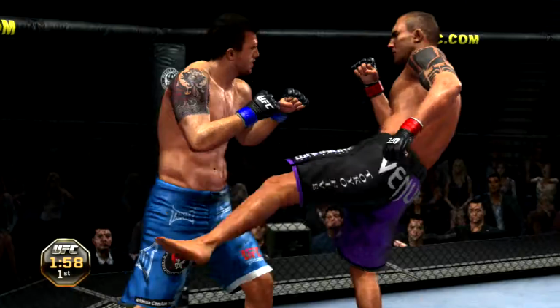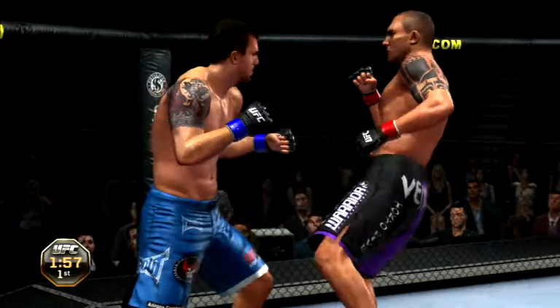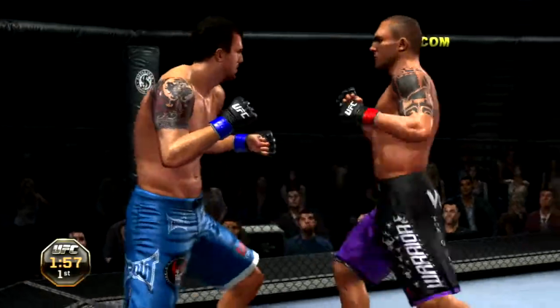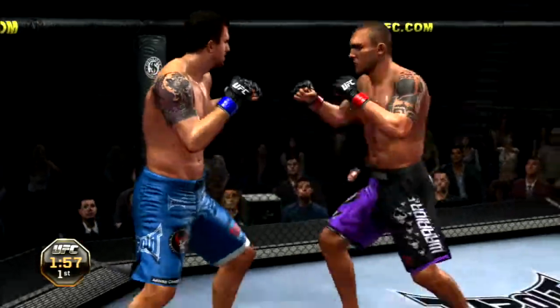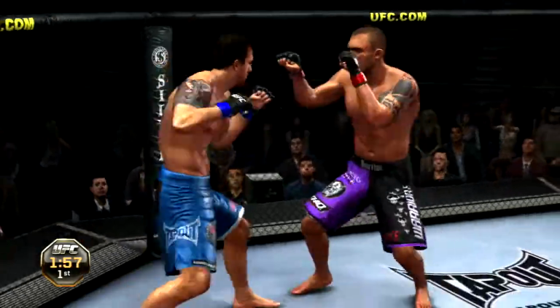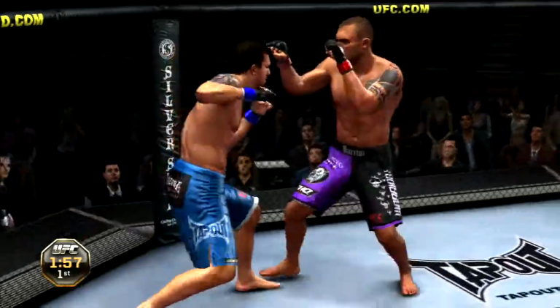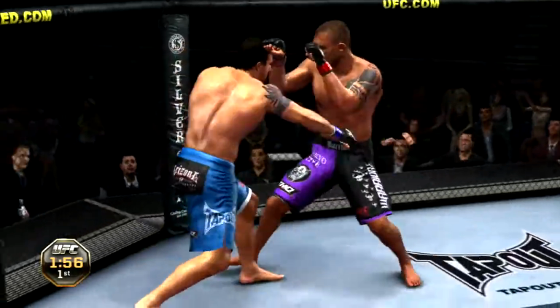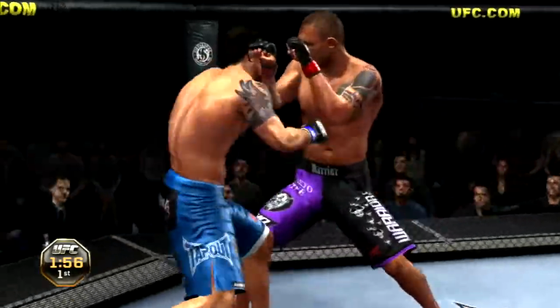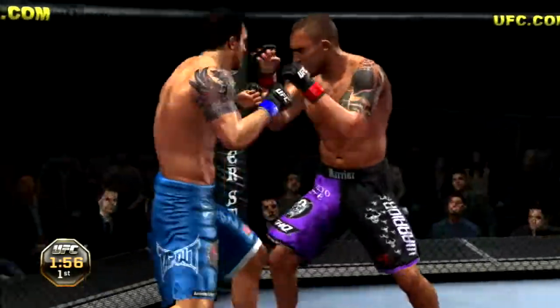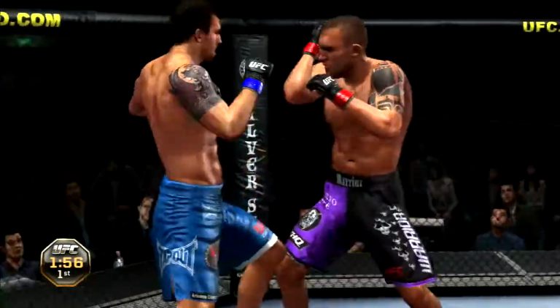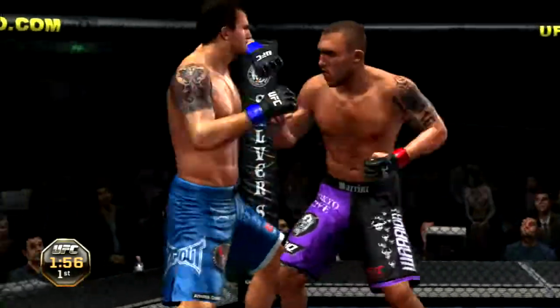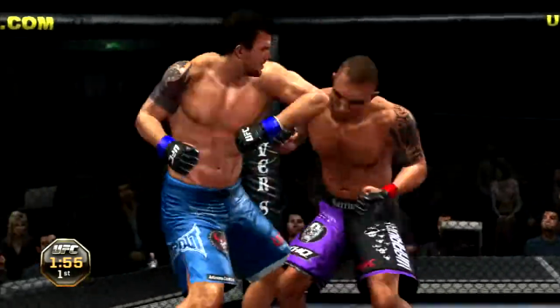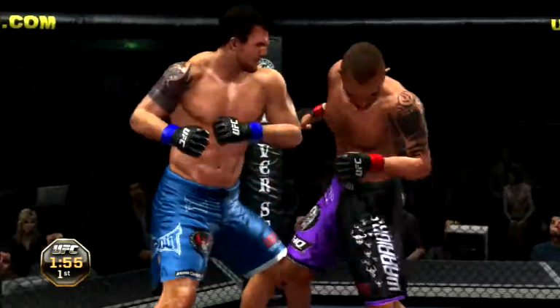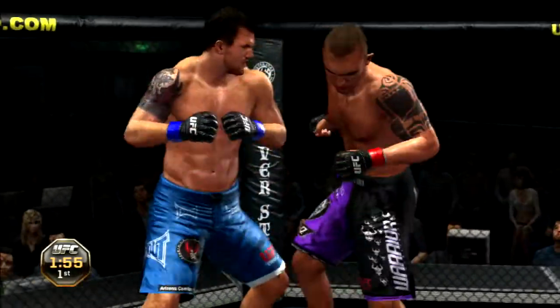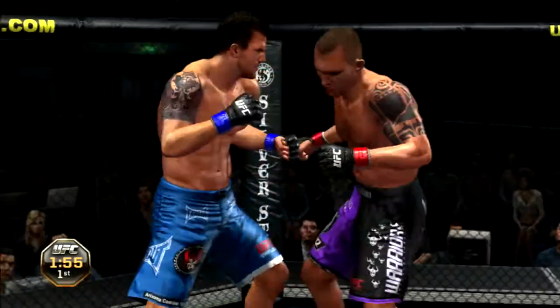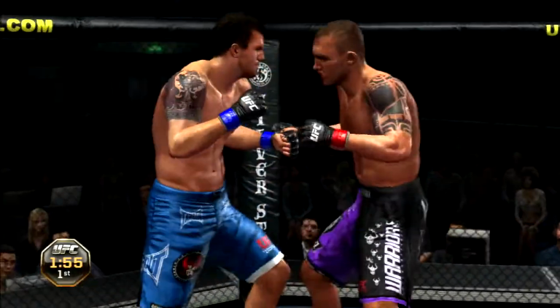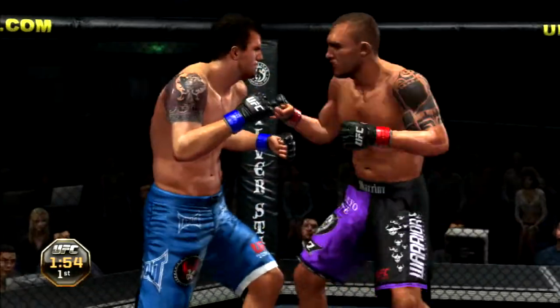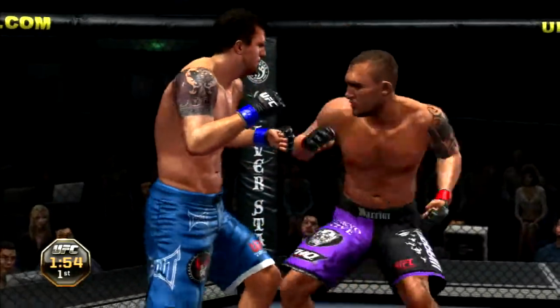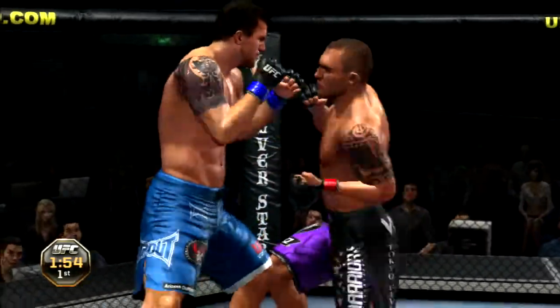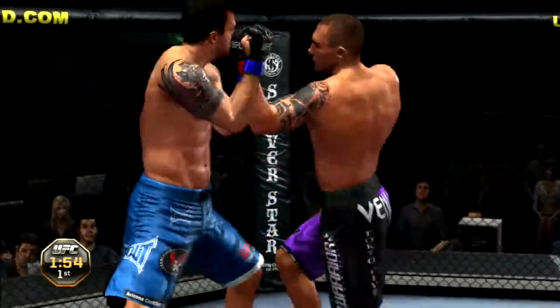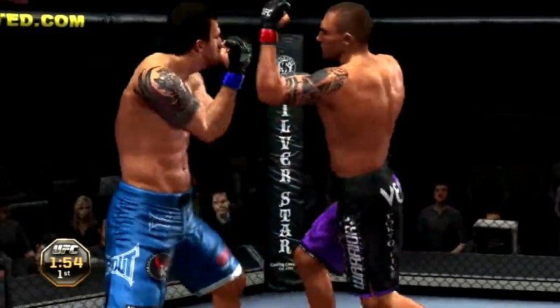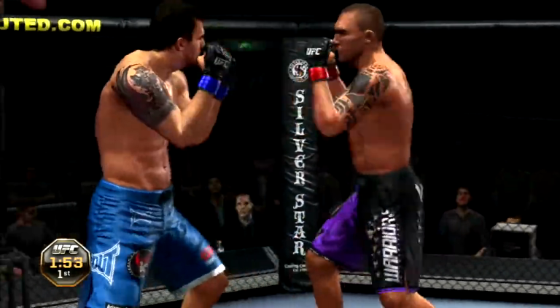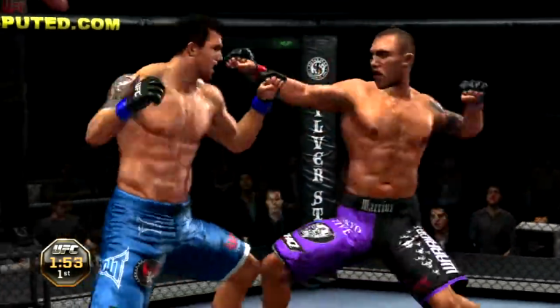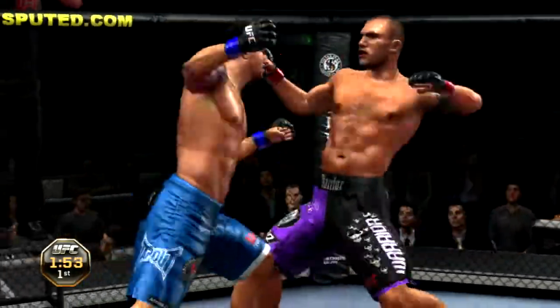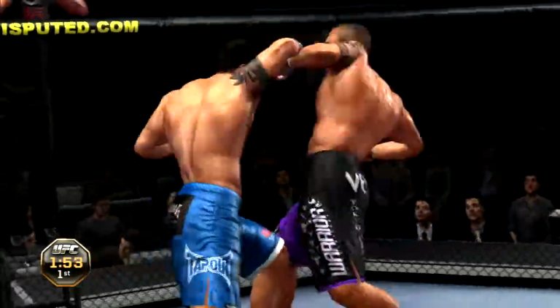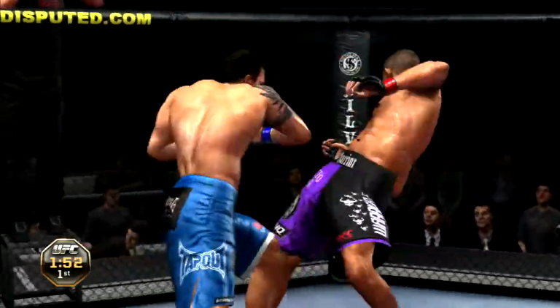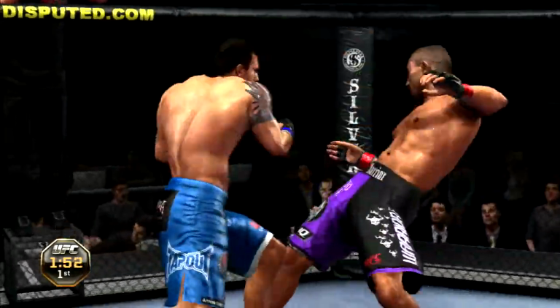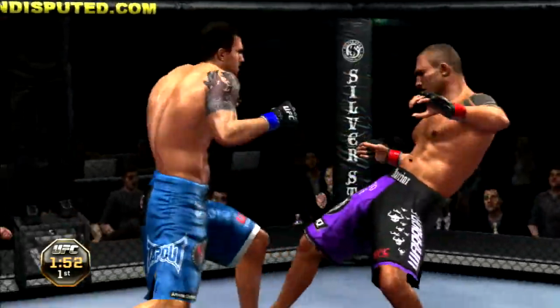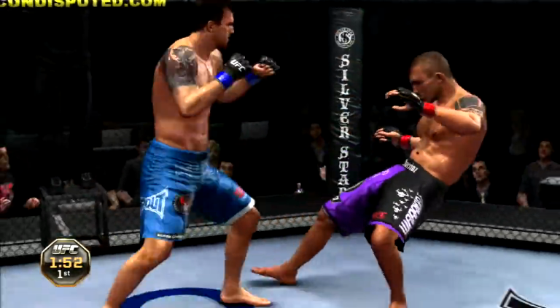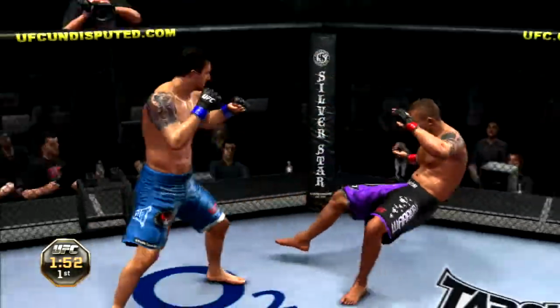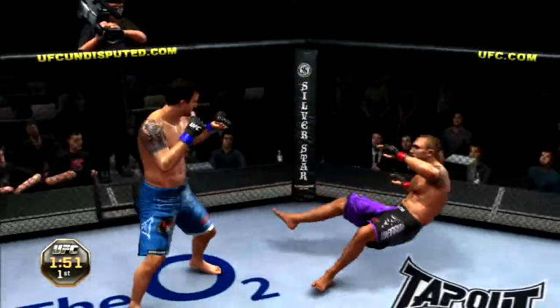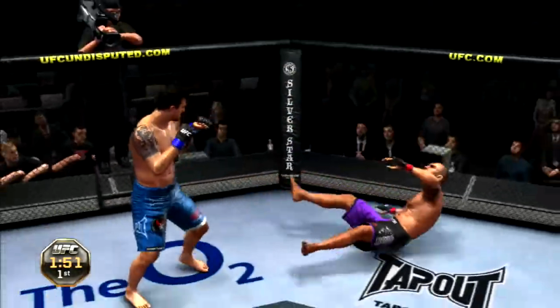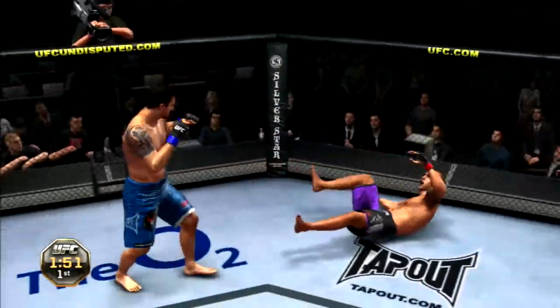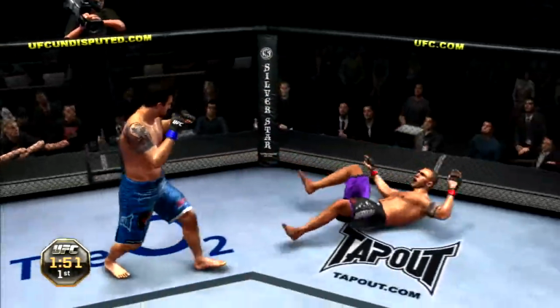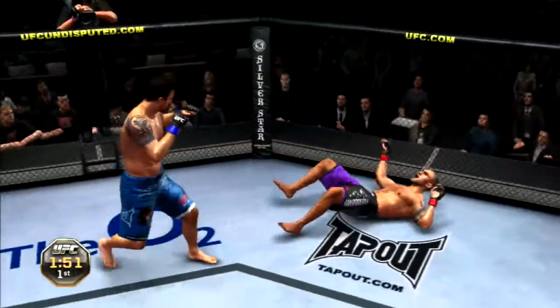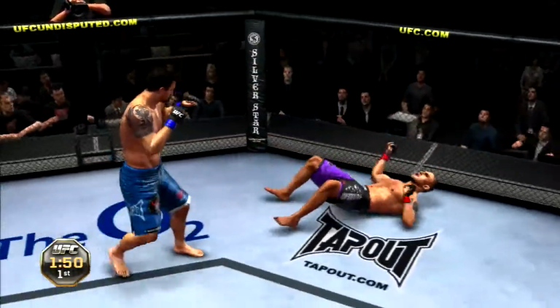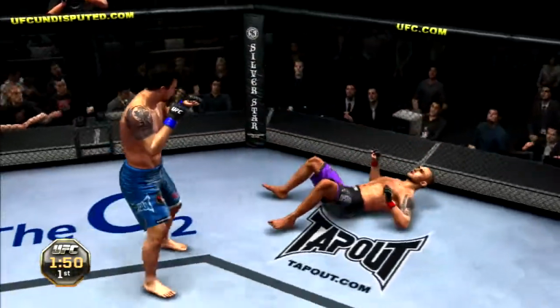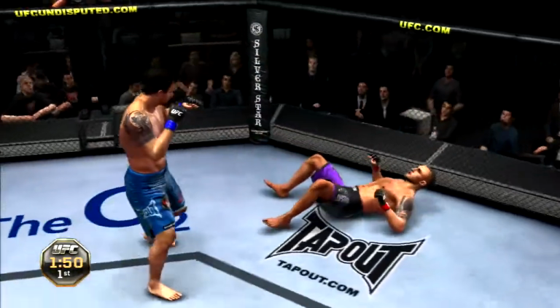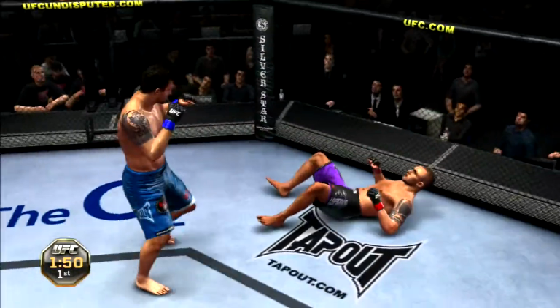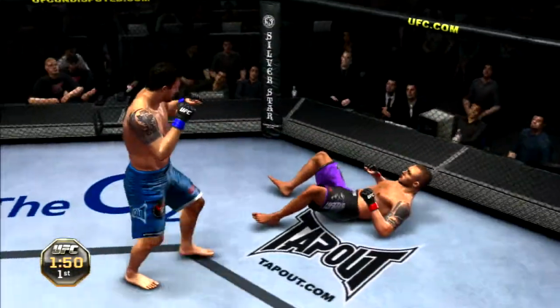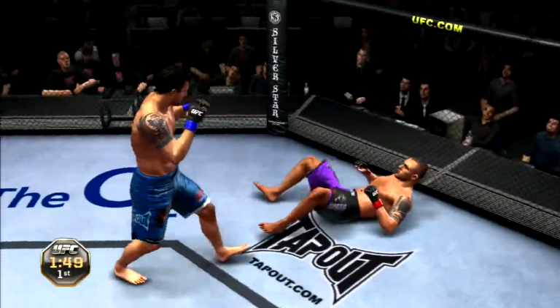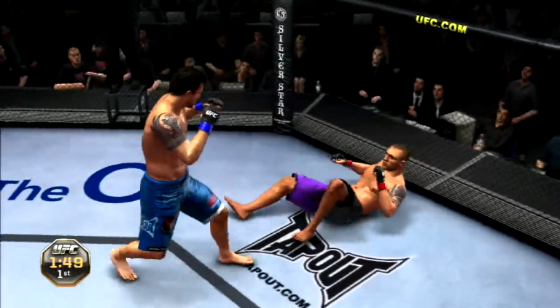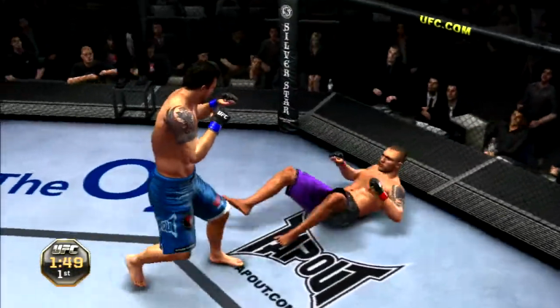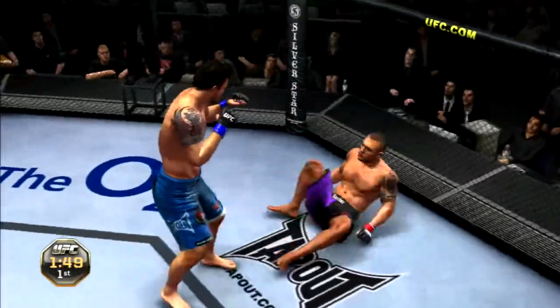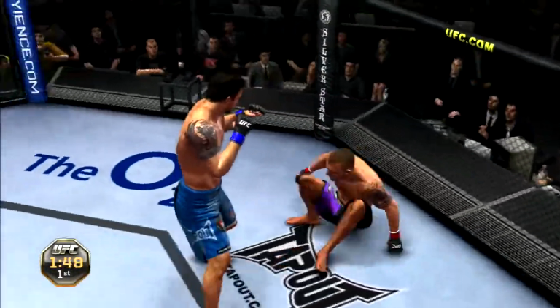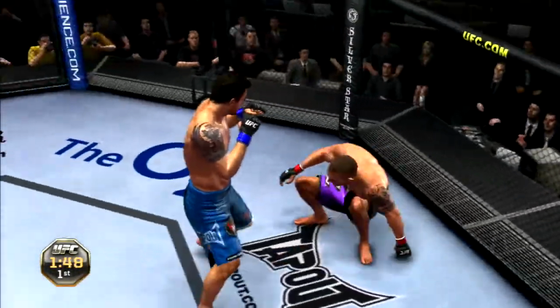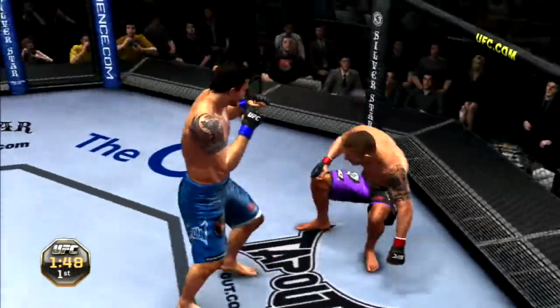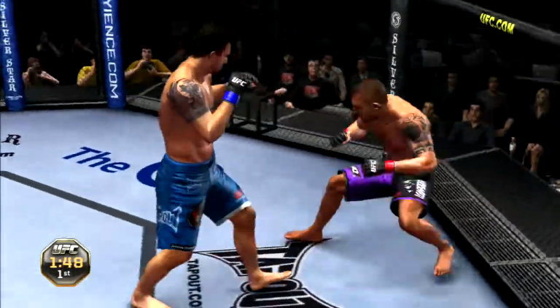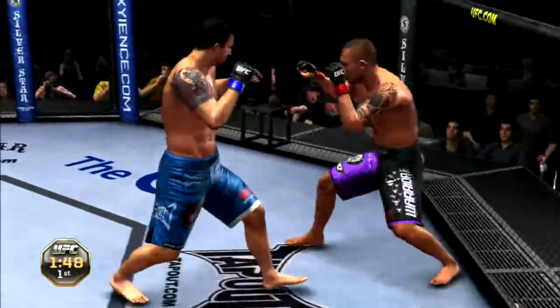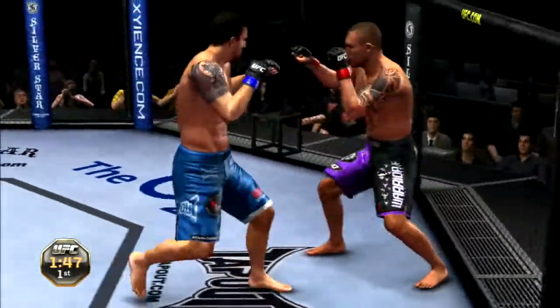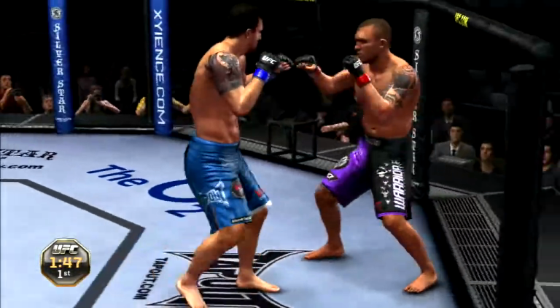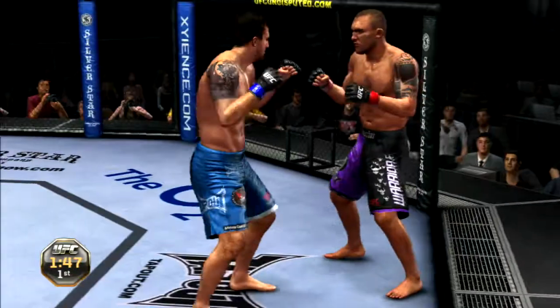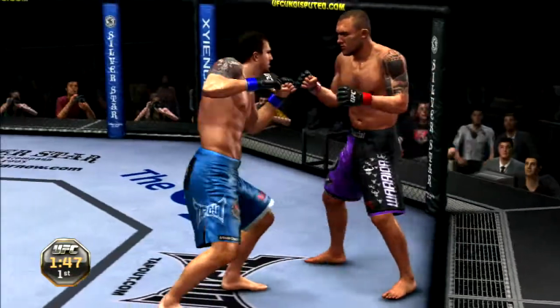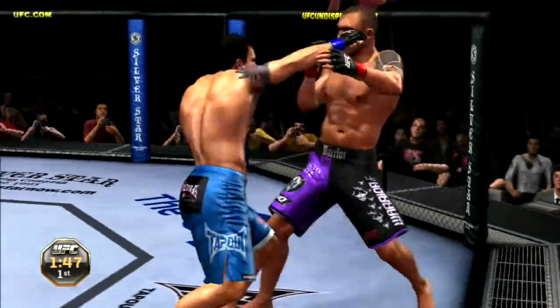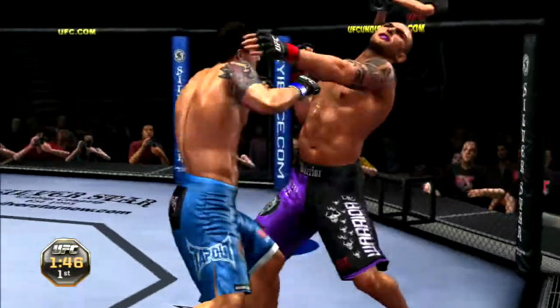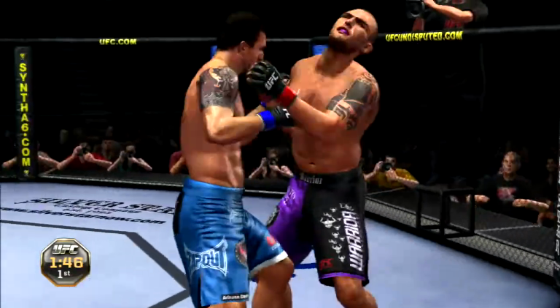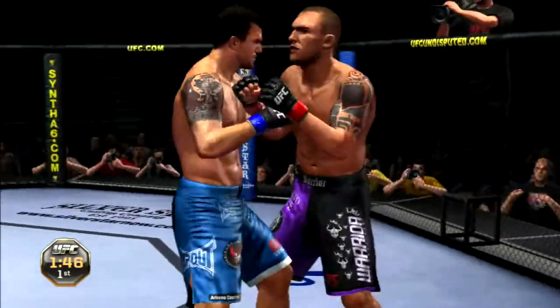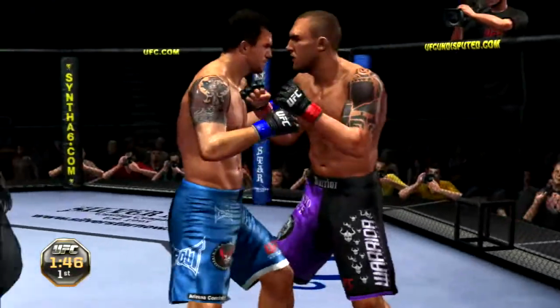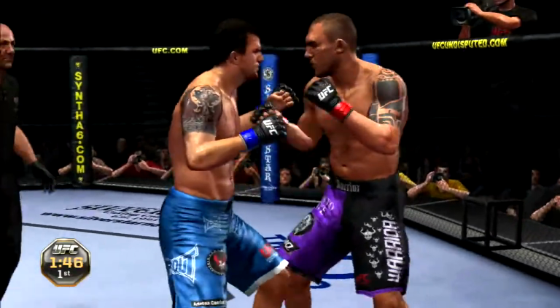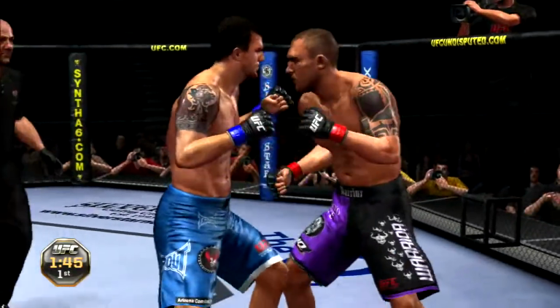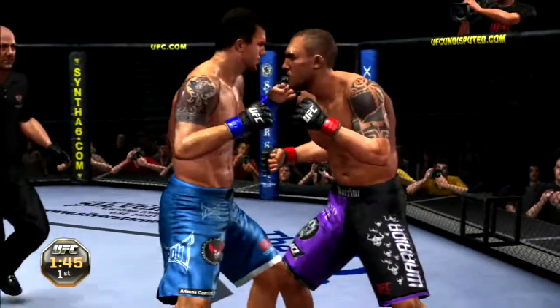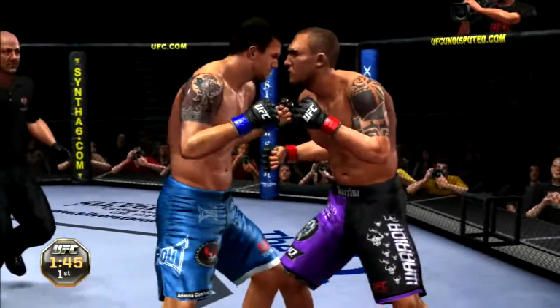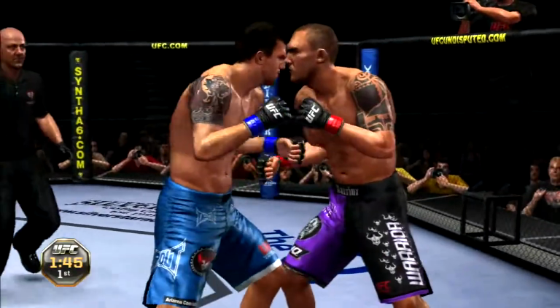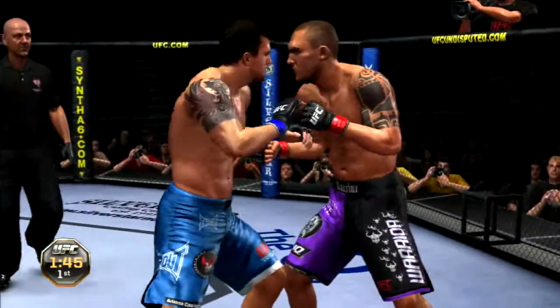Oh, he's got a kick. He connected with an elbow. Oh, big right hand. He's down. He's back to his feet, but he's hurt.